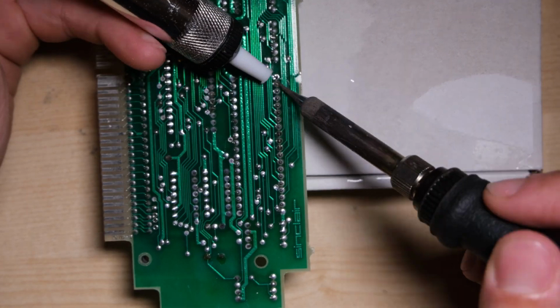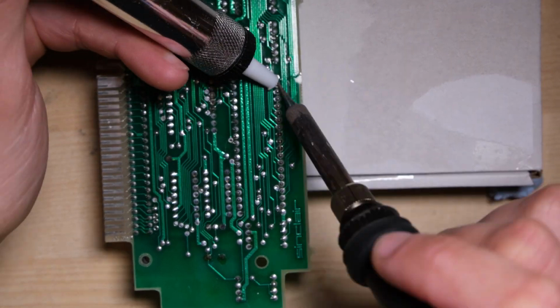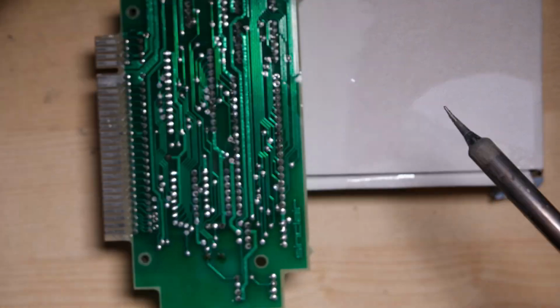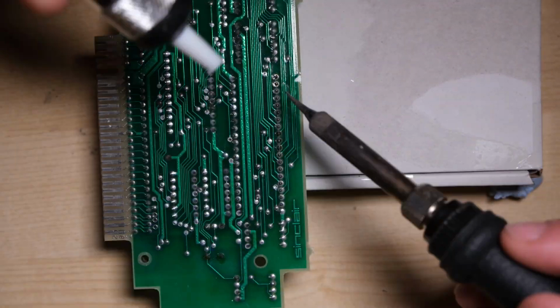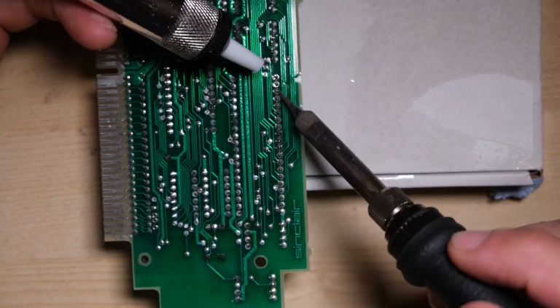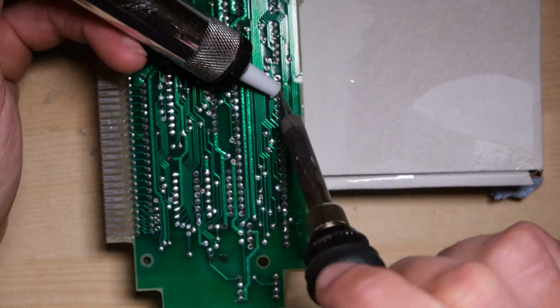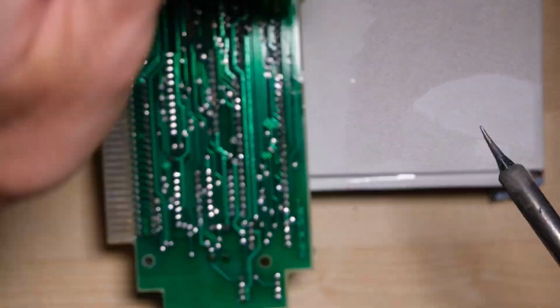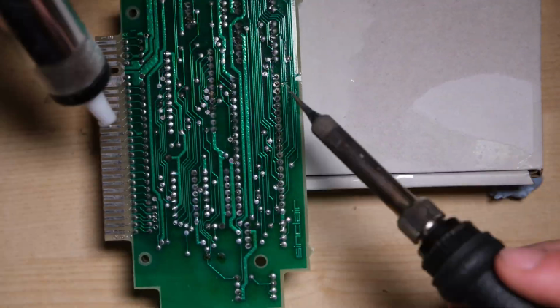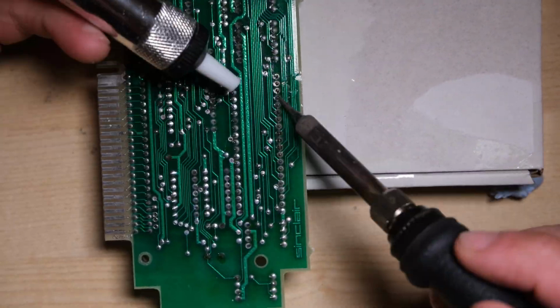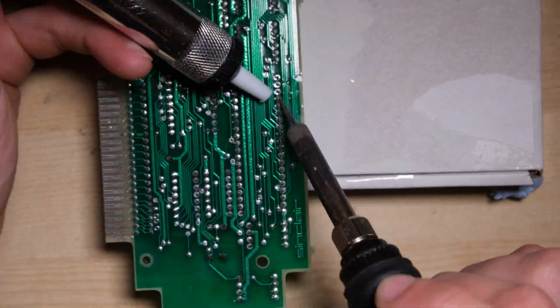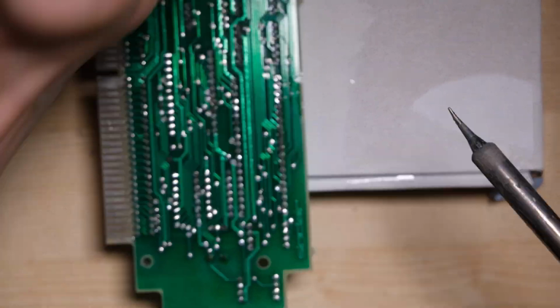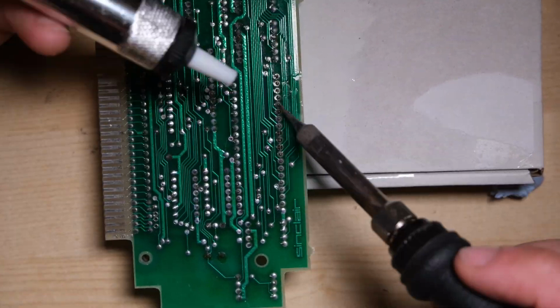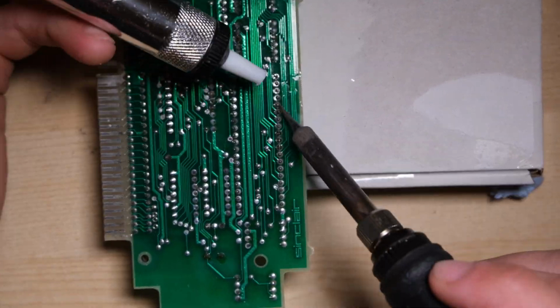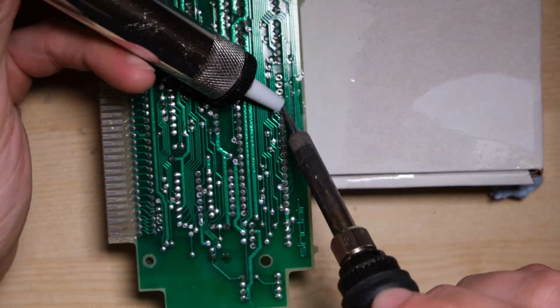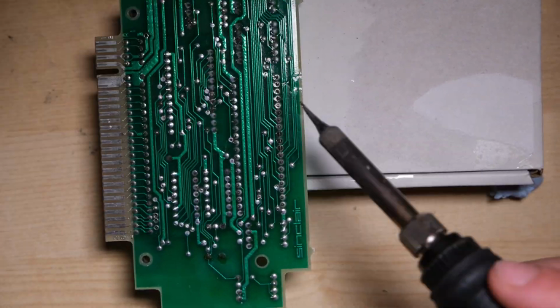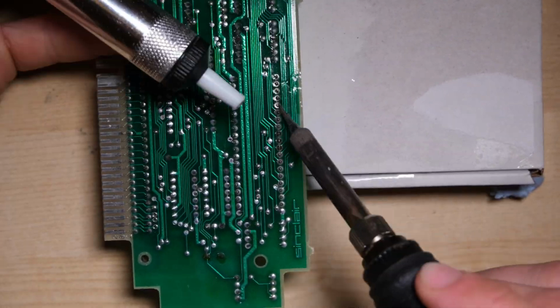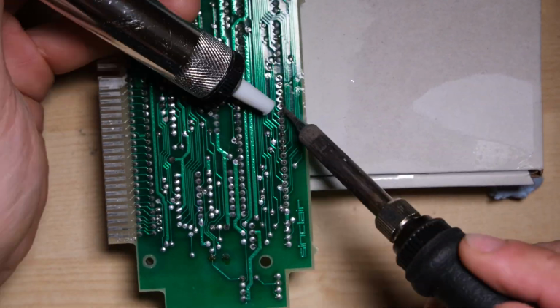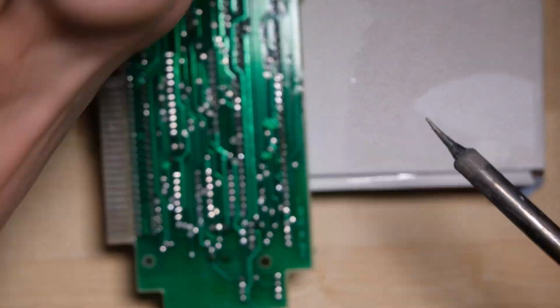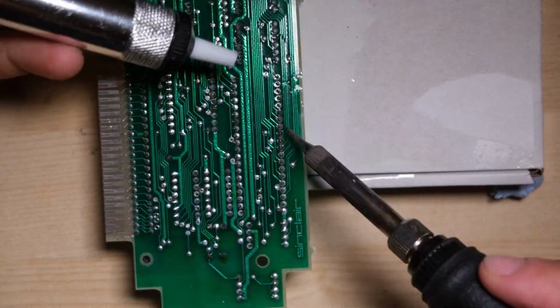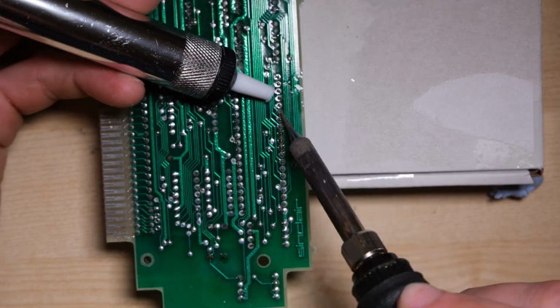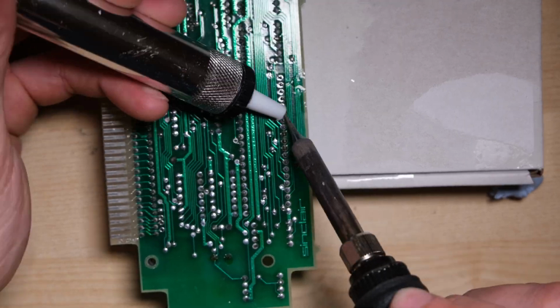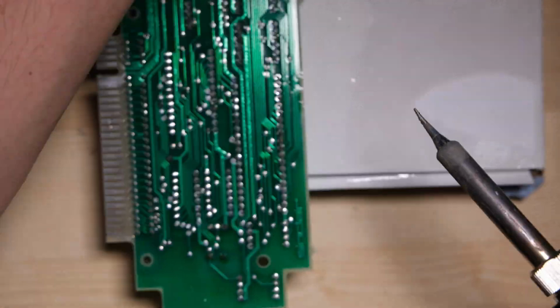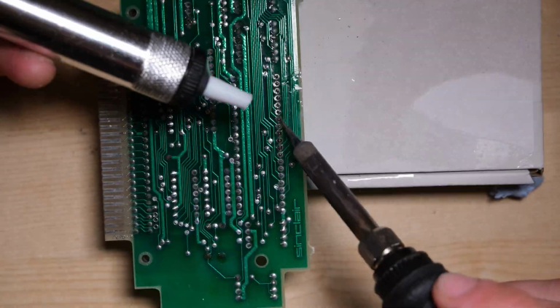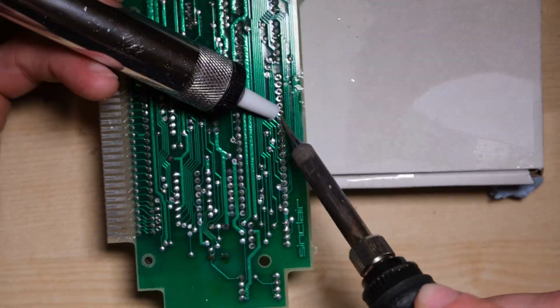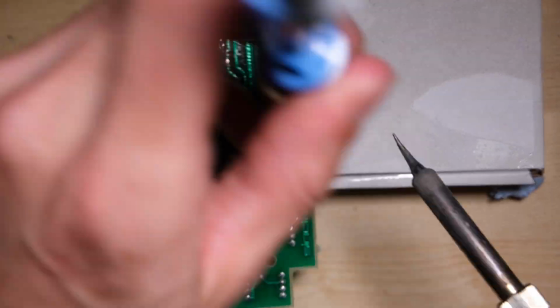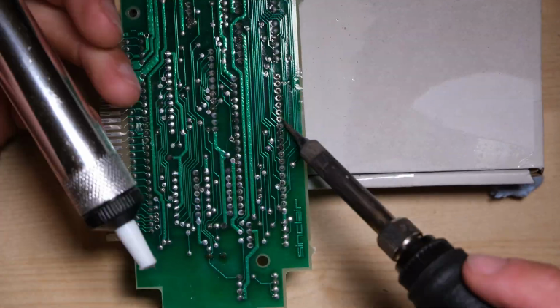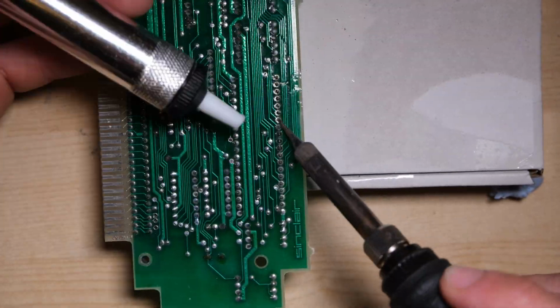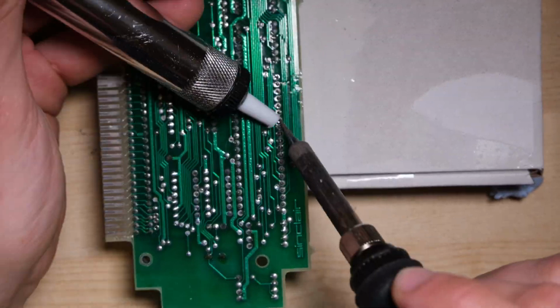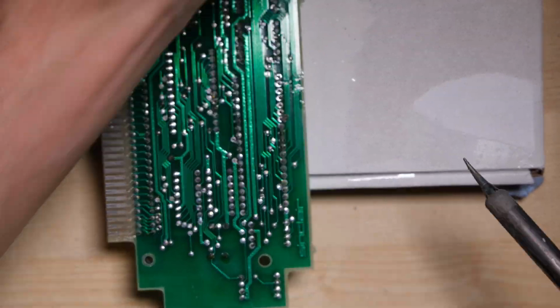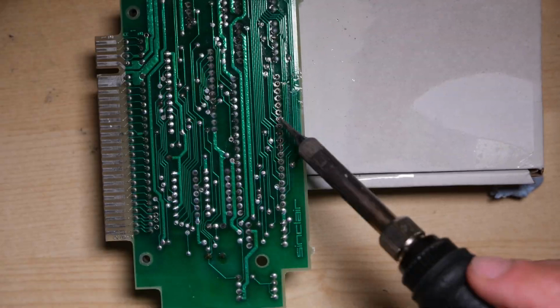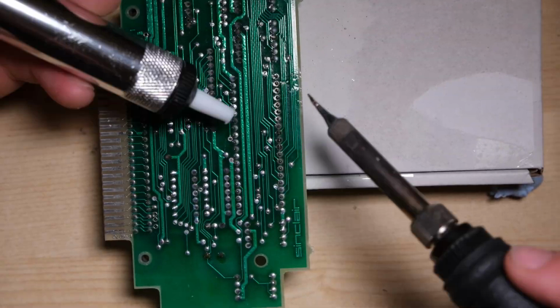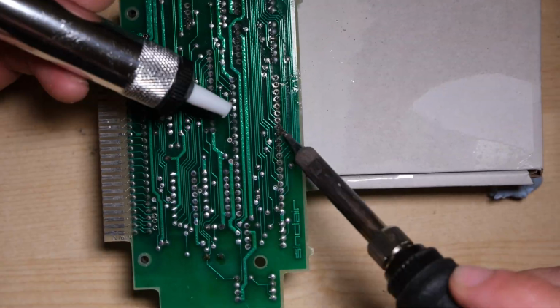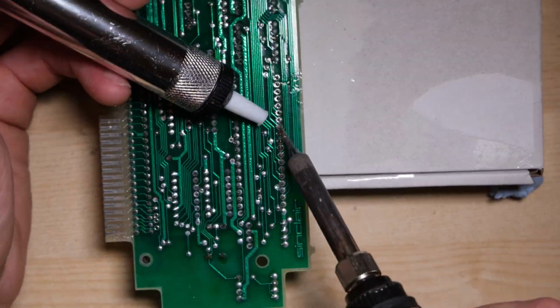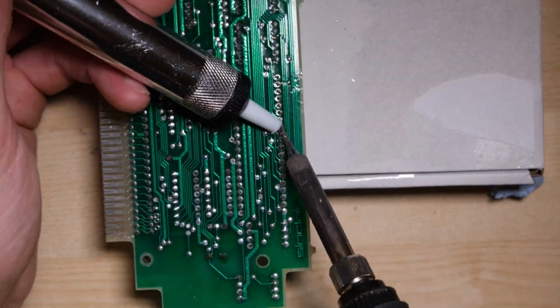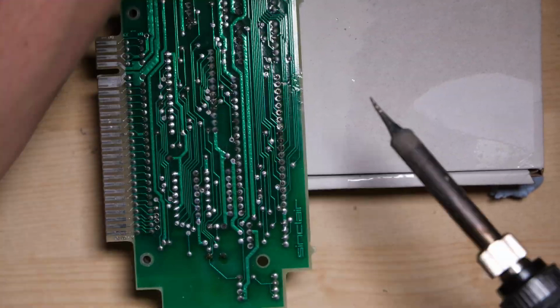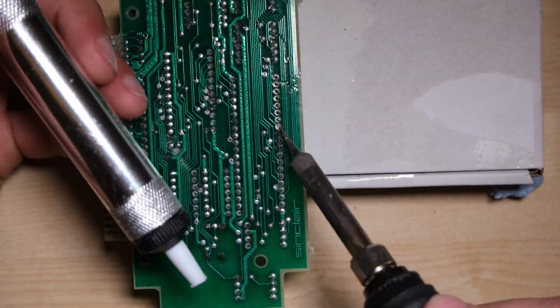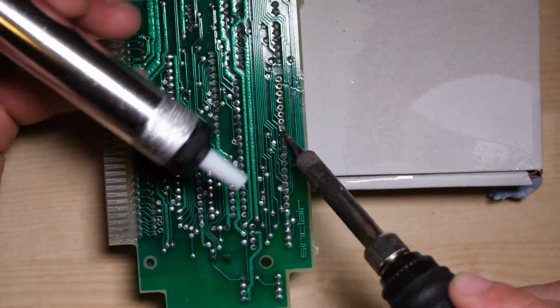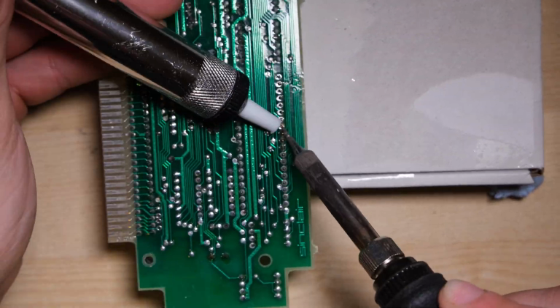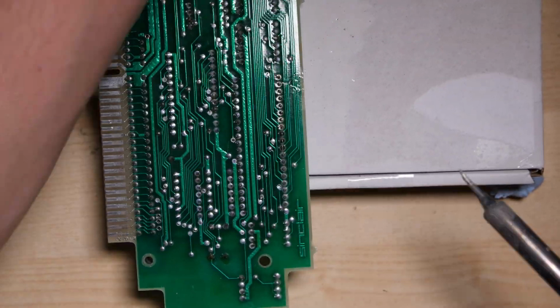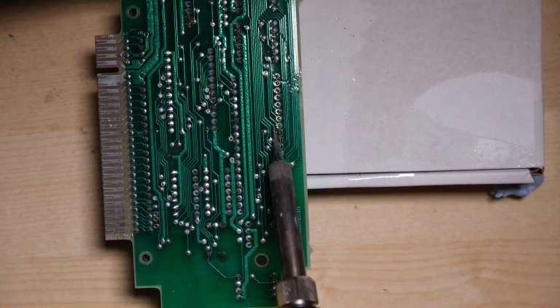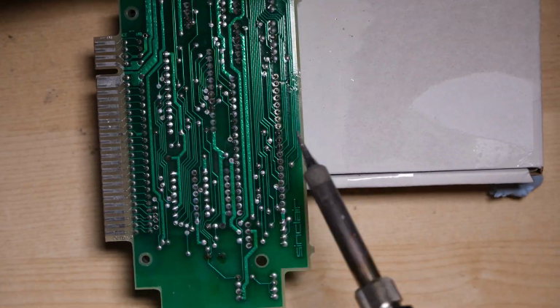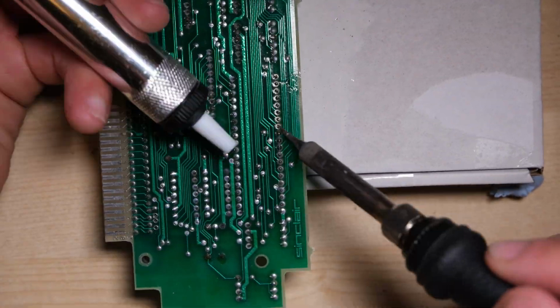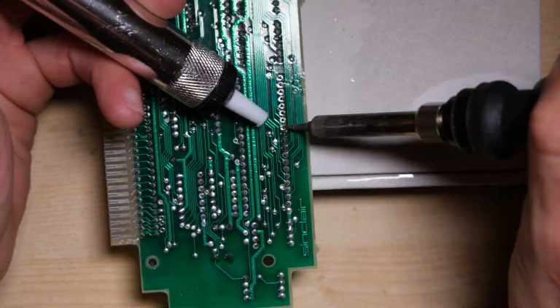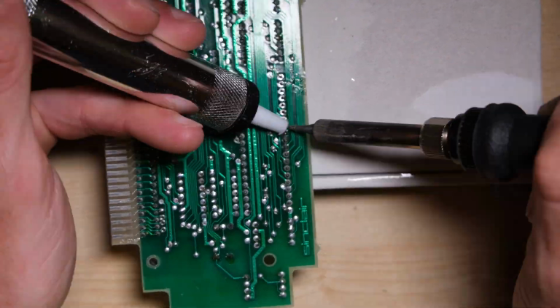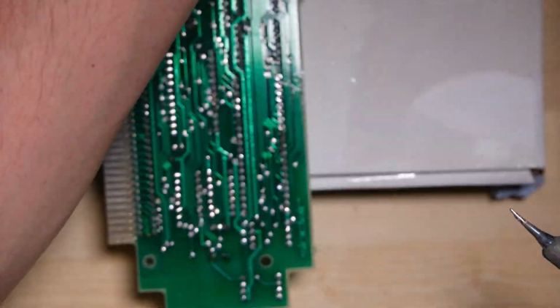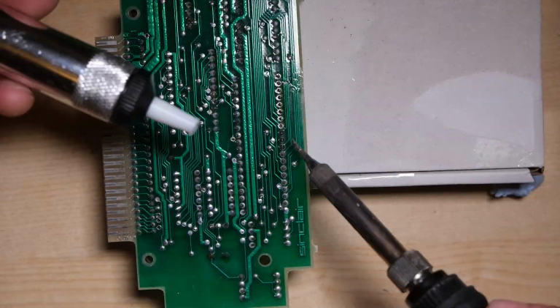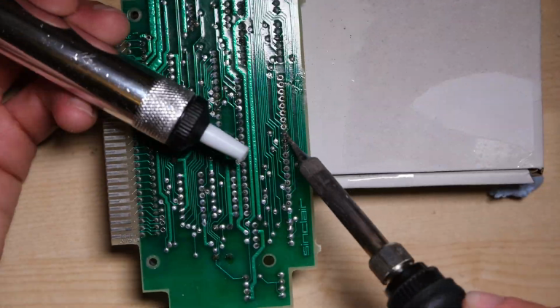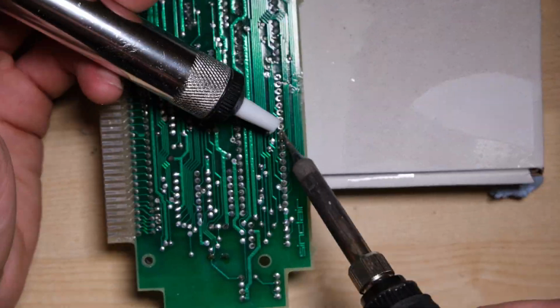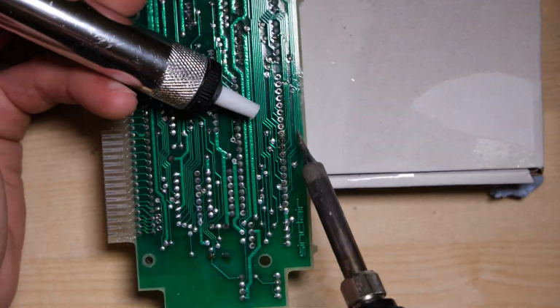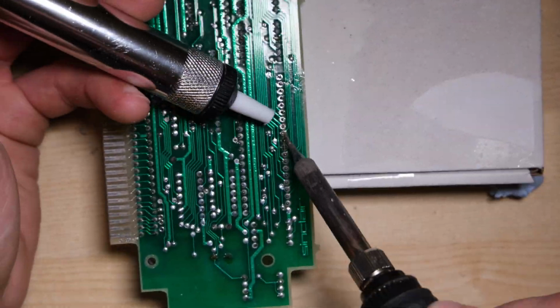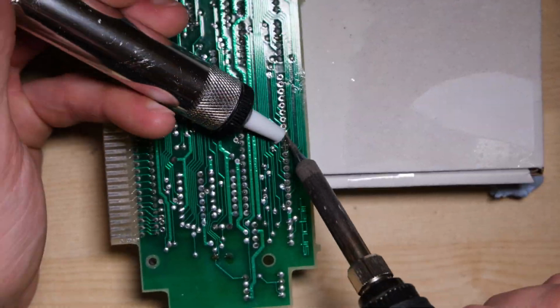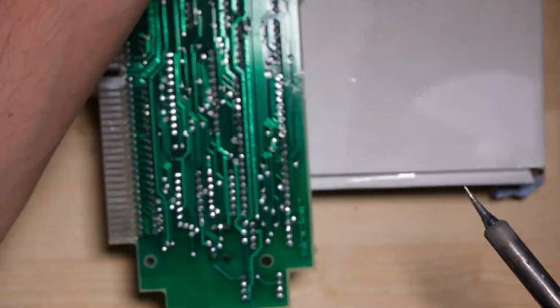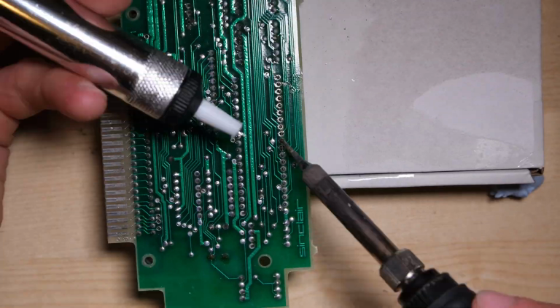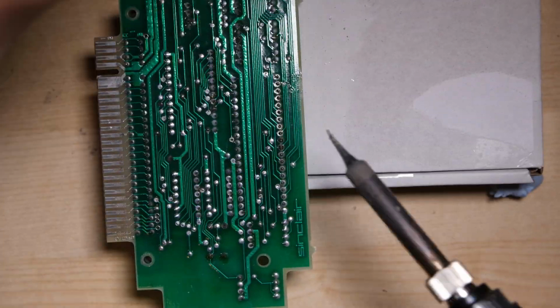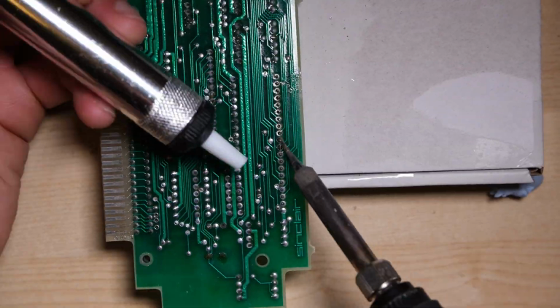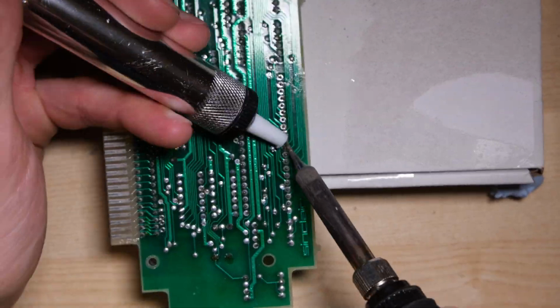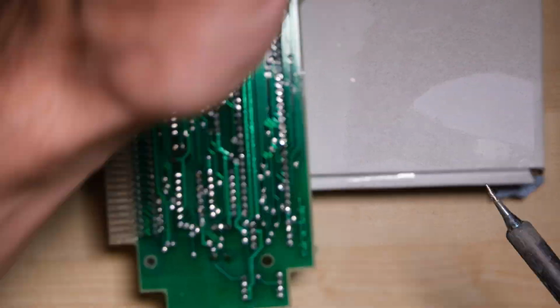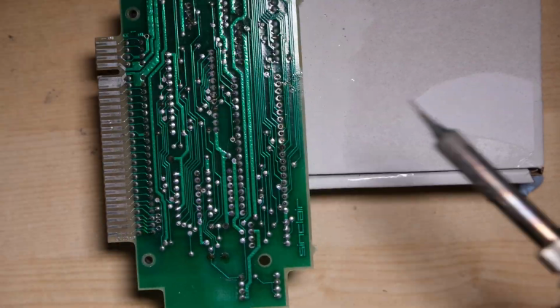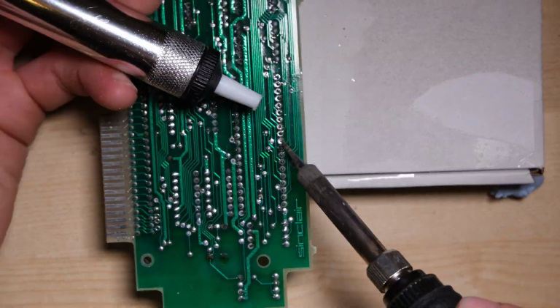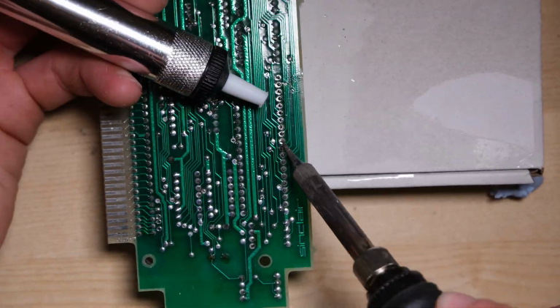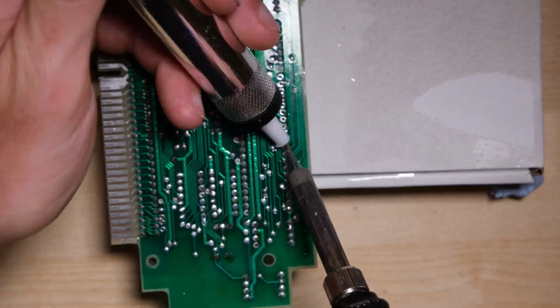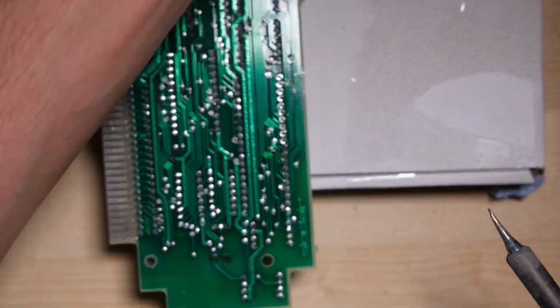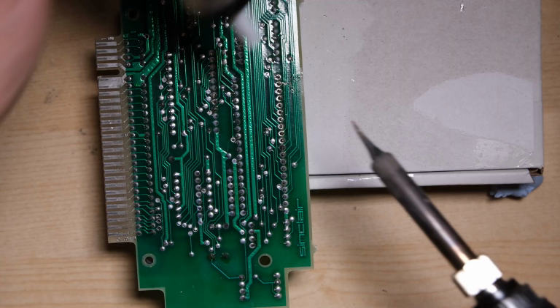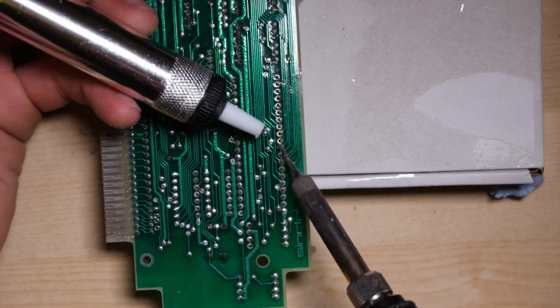We do need to desolder the original ULA. I'm going to do it carefully, because as far as I'm aware this one is actually working, so we want to keep it.